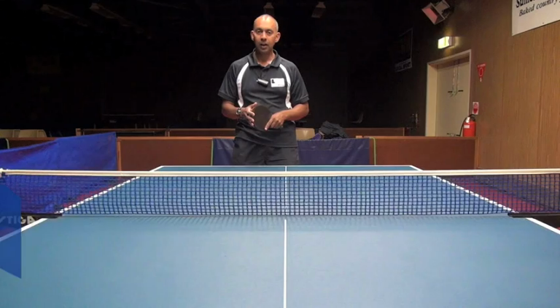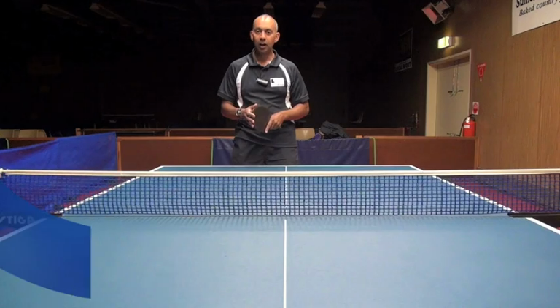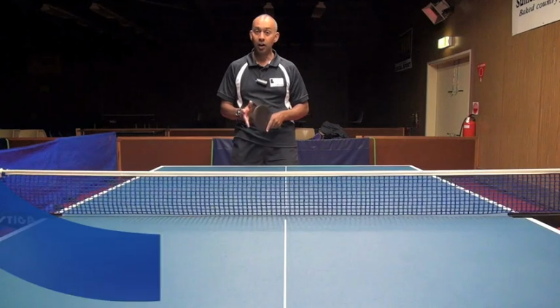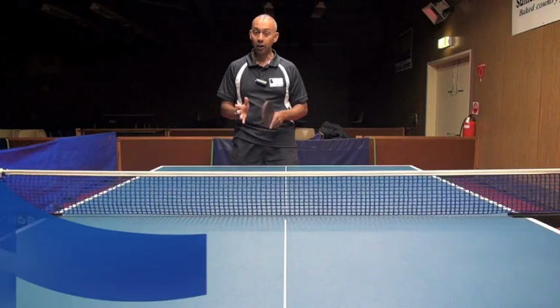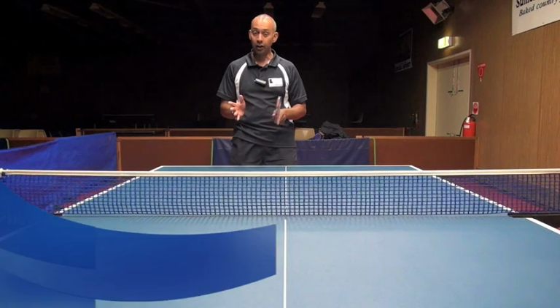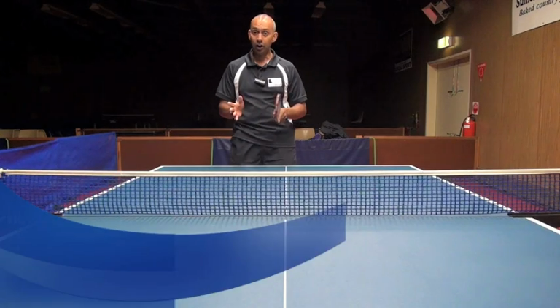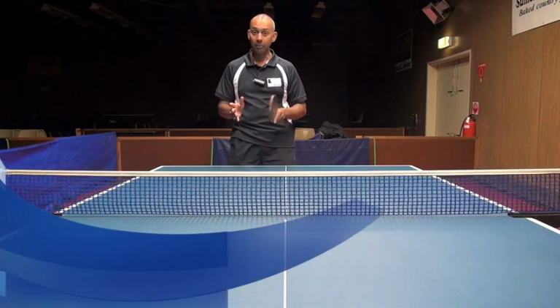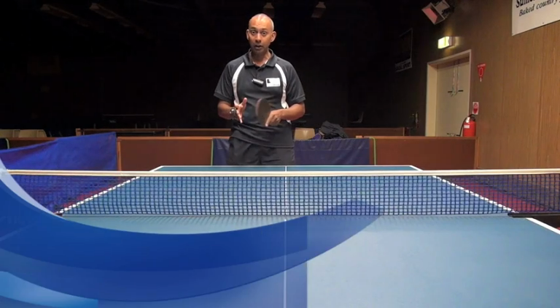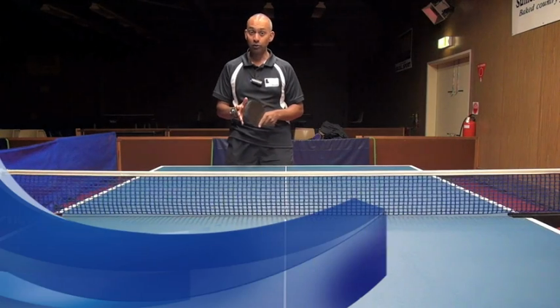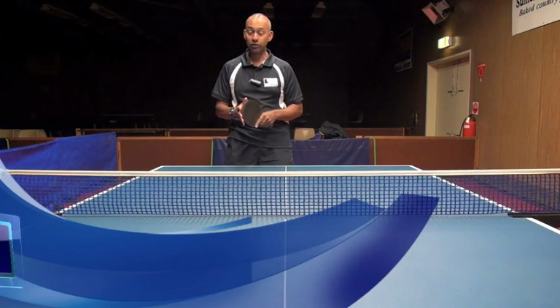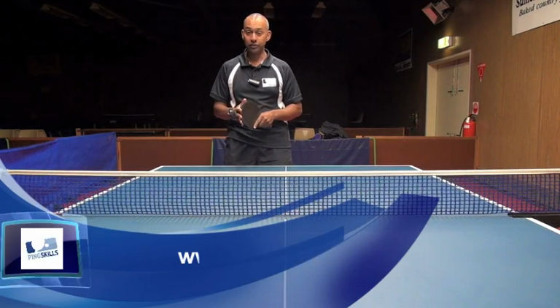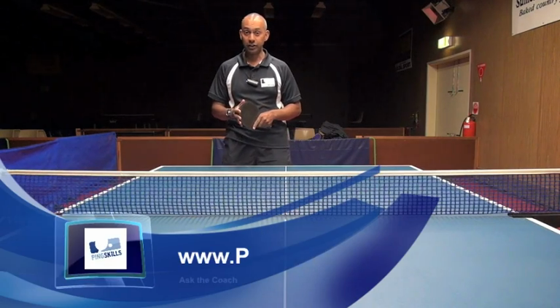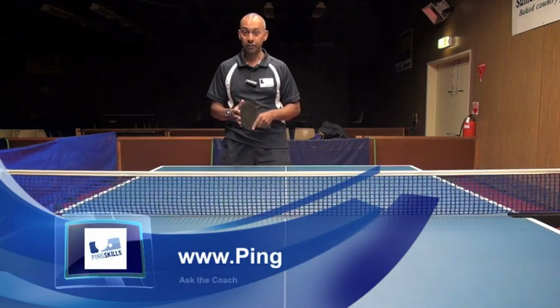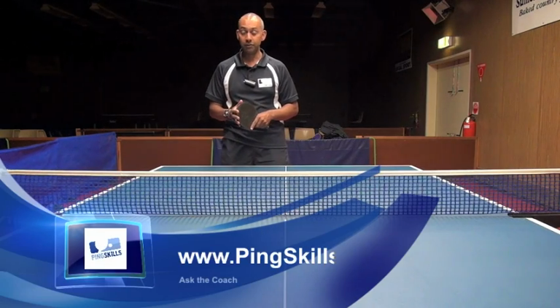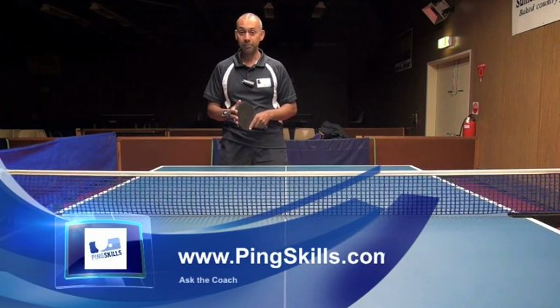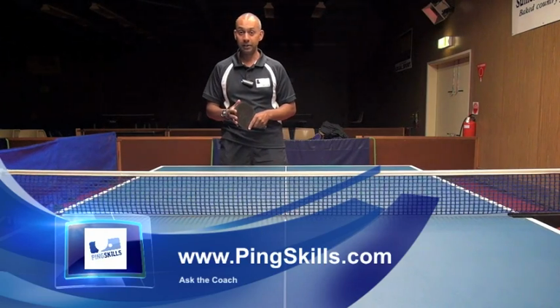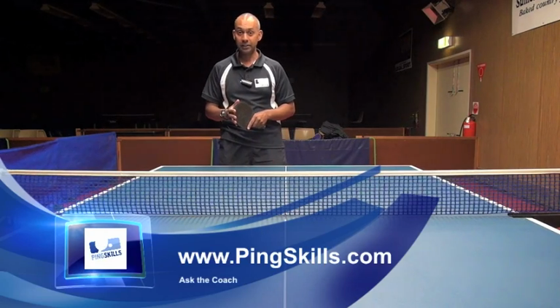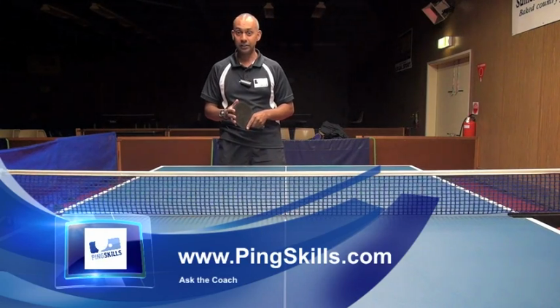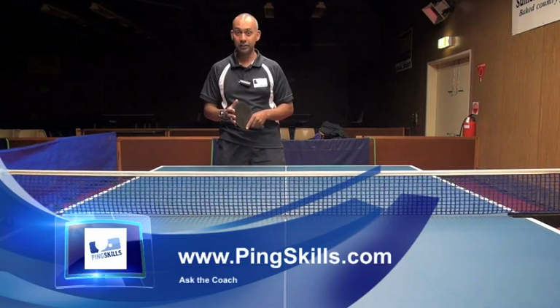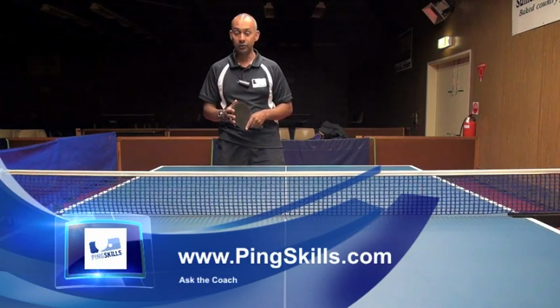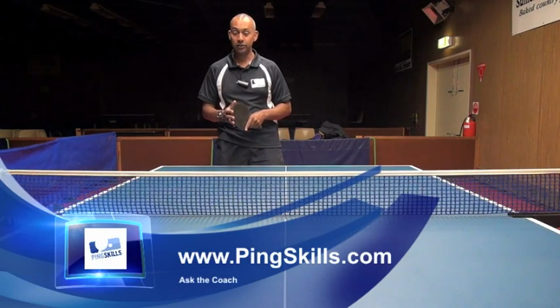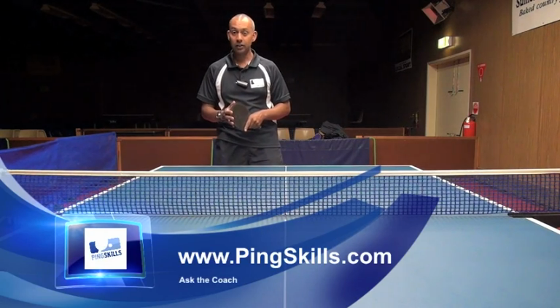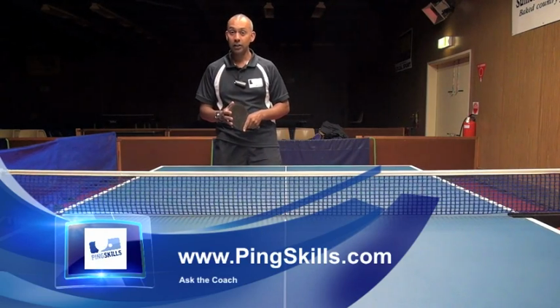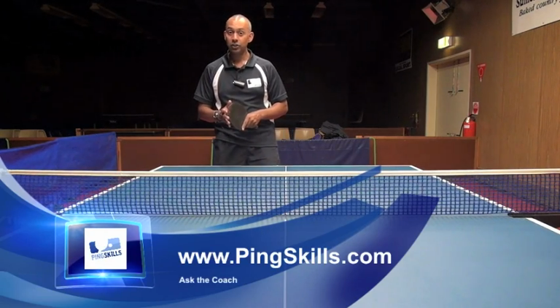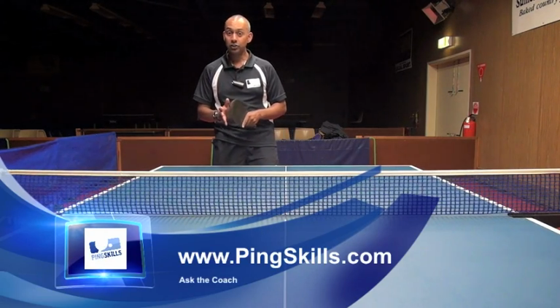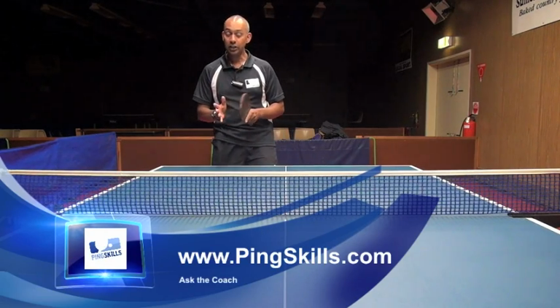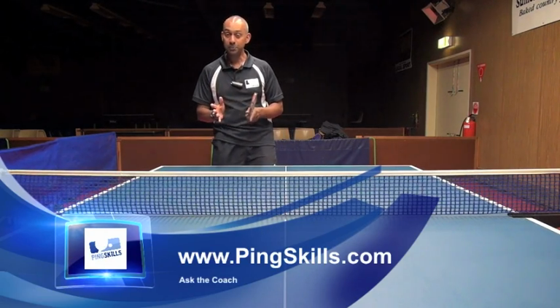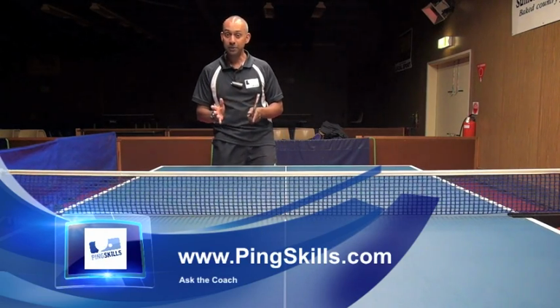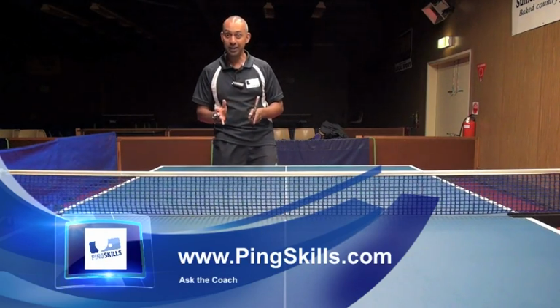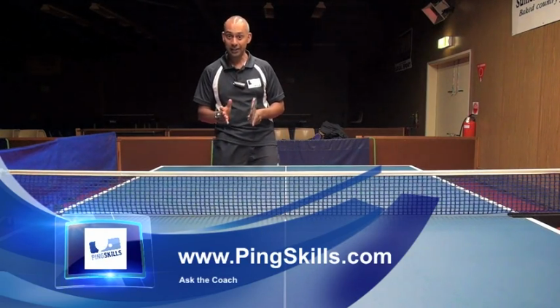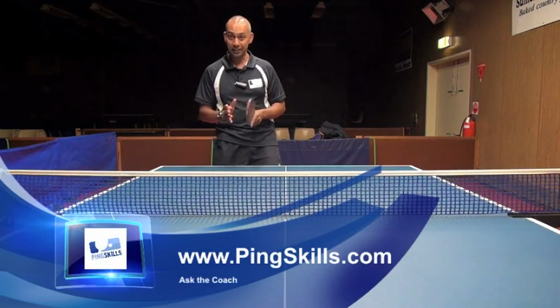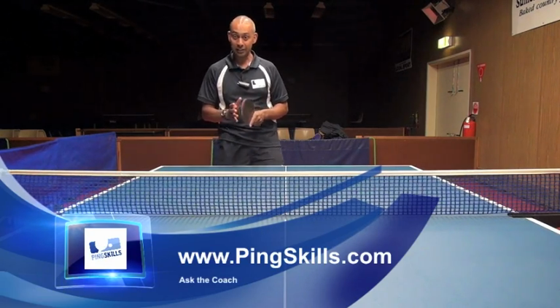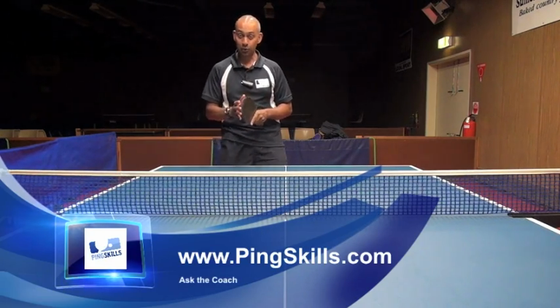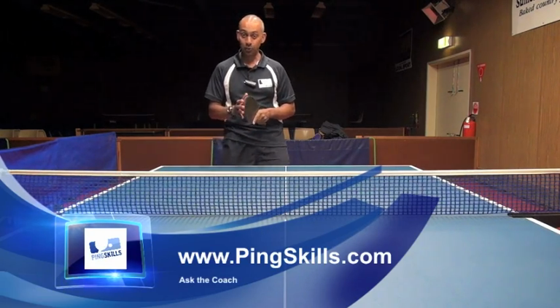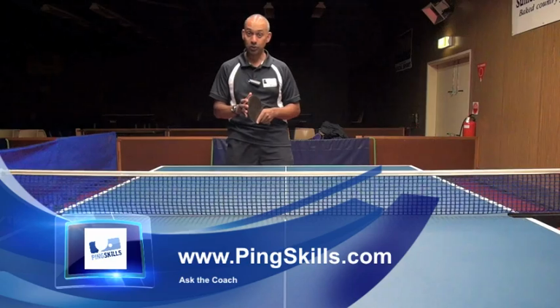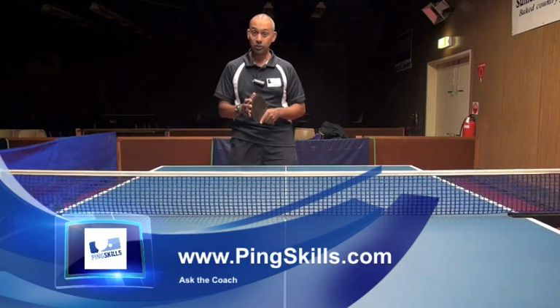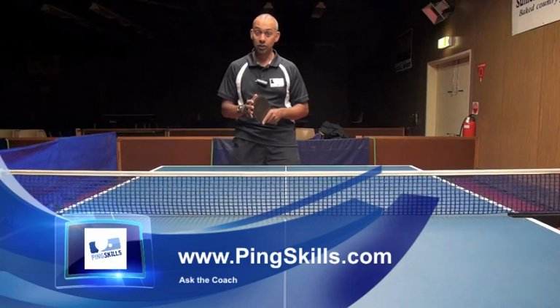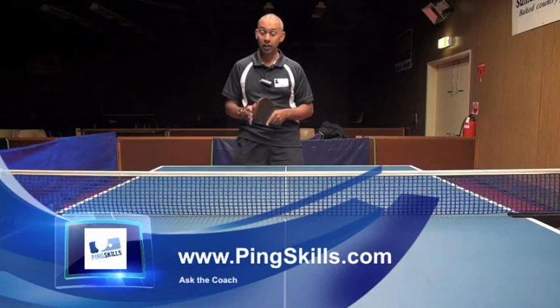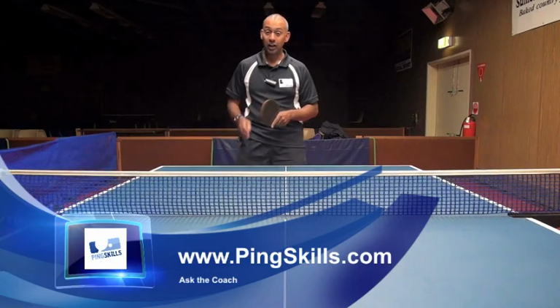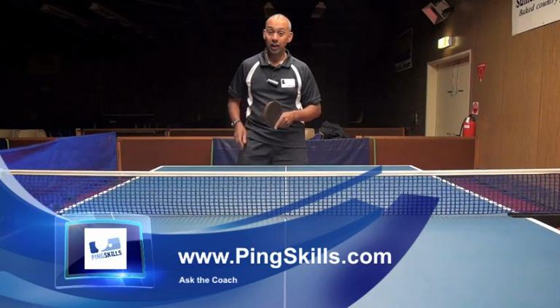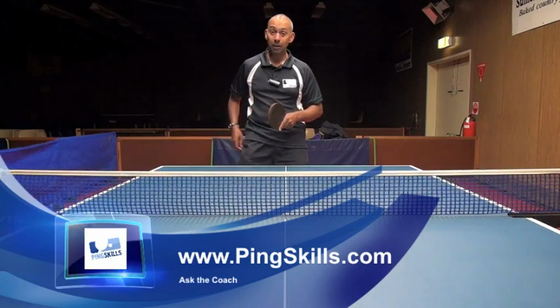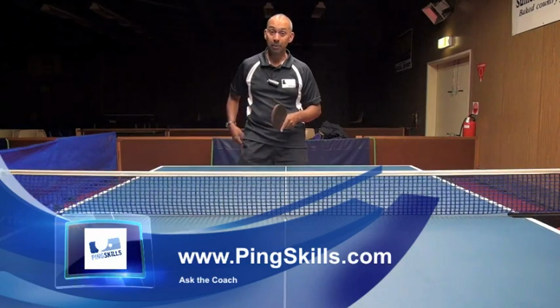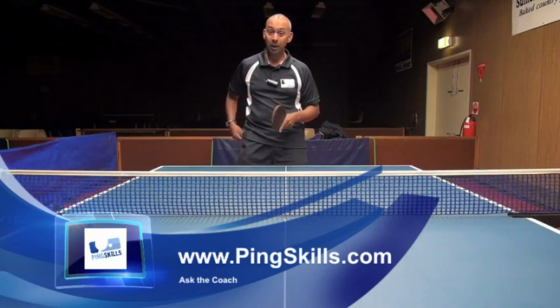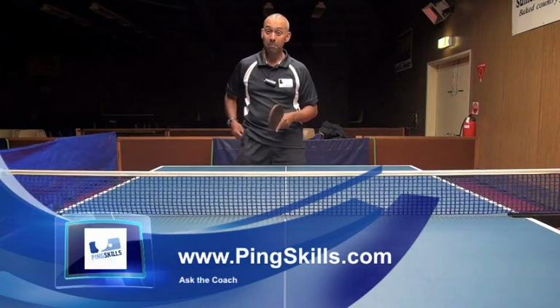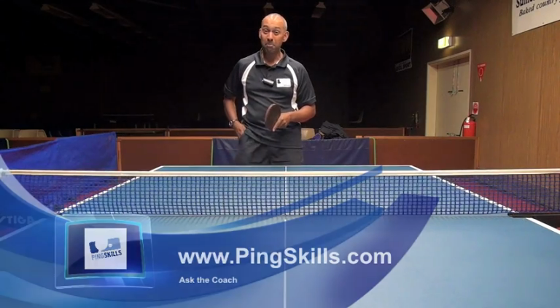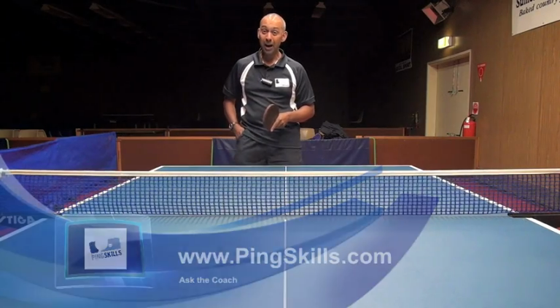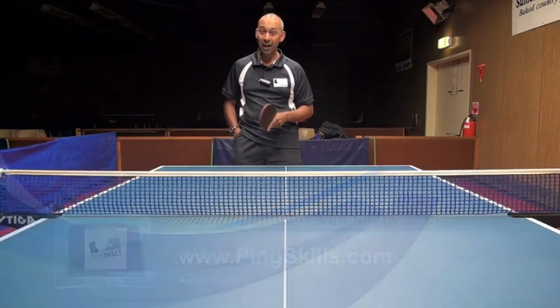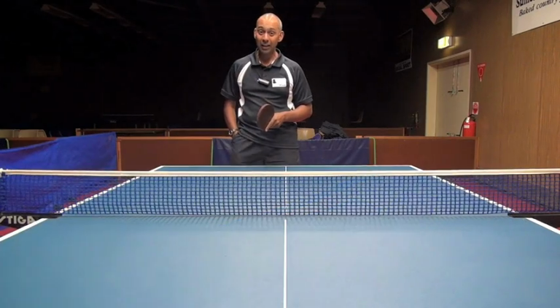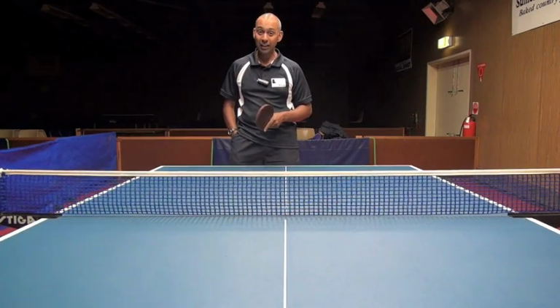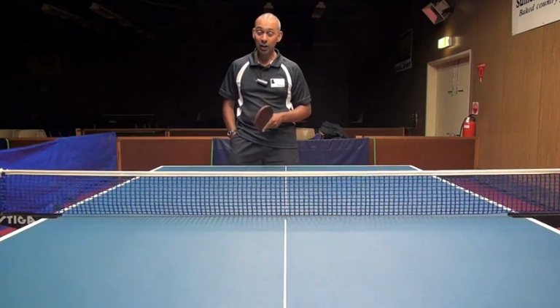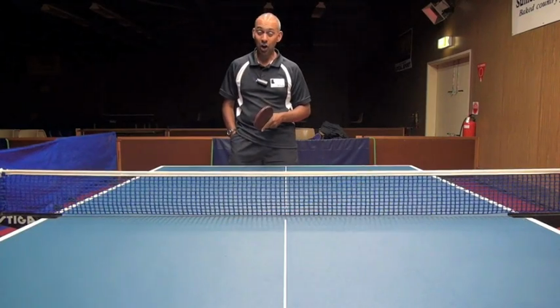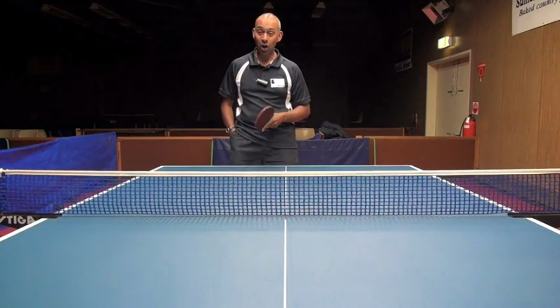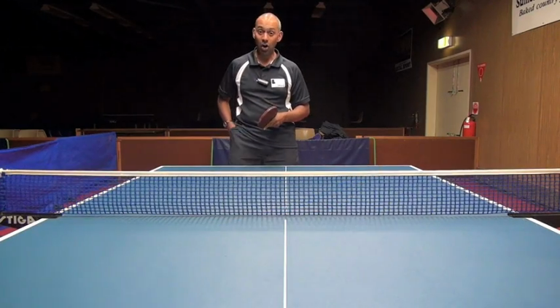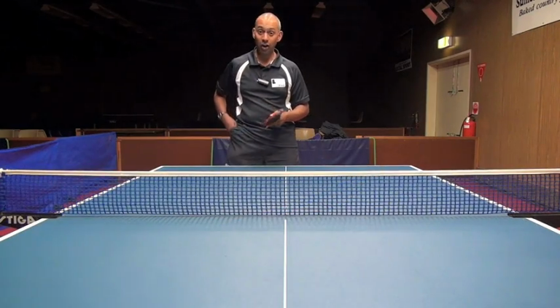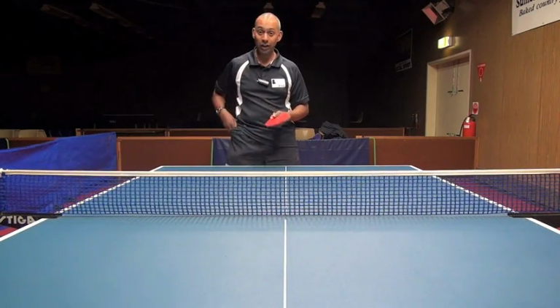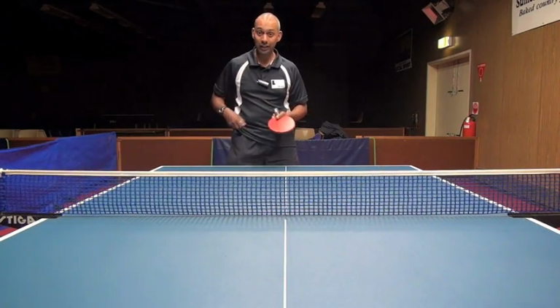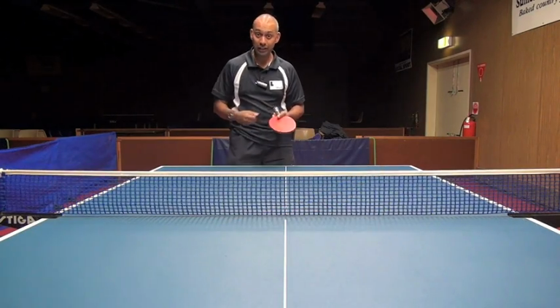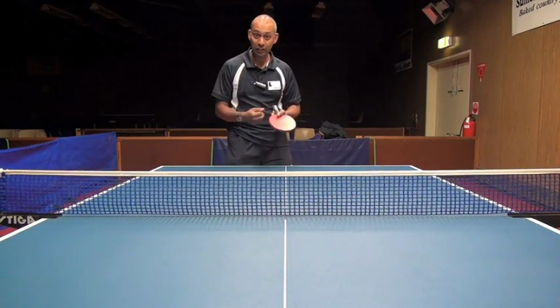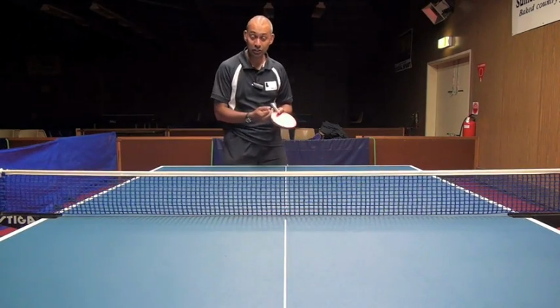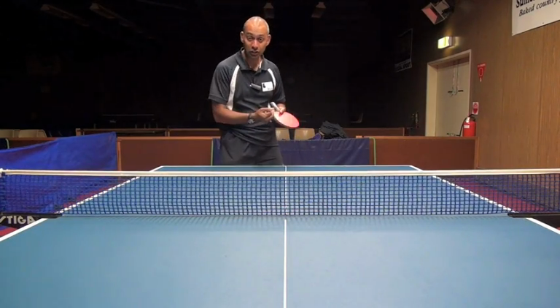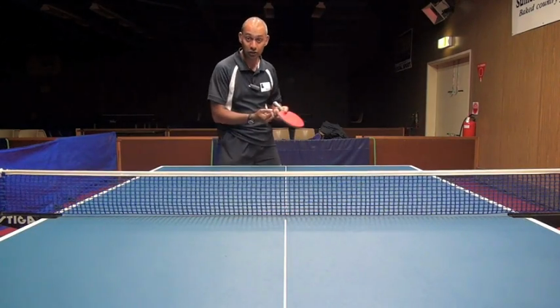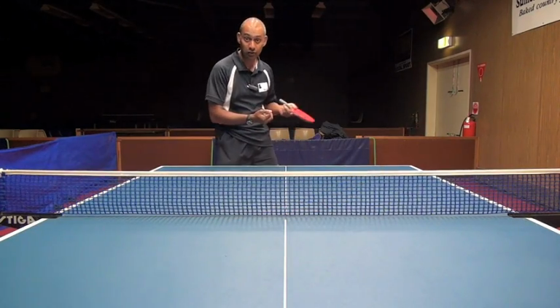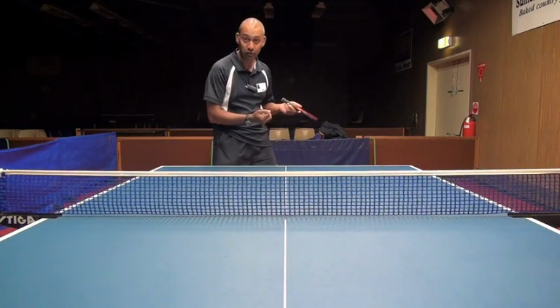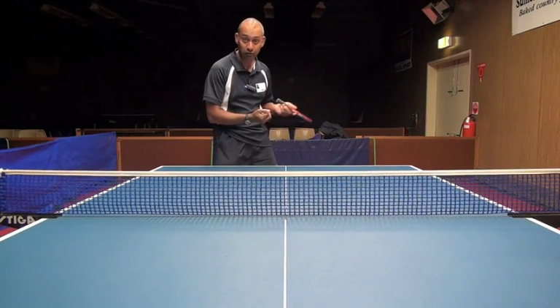Hi, I'm Alois Rosario from PingSkills. Jasper's asked us a question about Marlin hiding his serve.